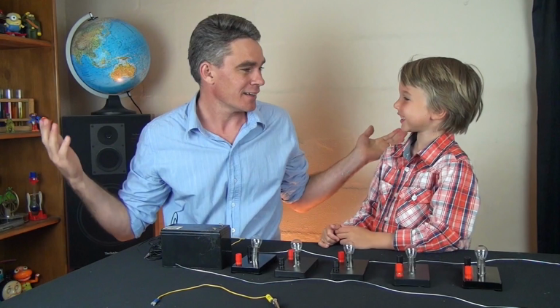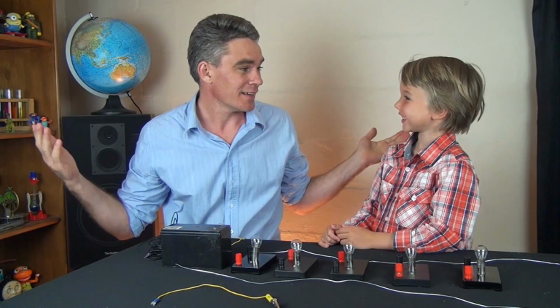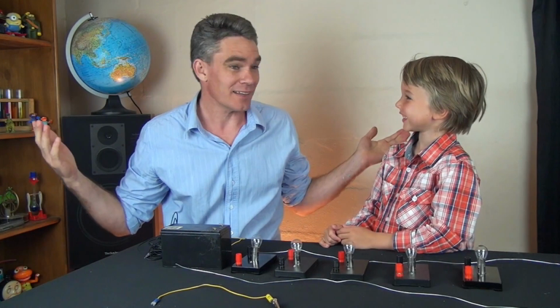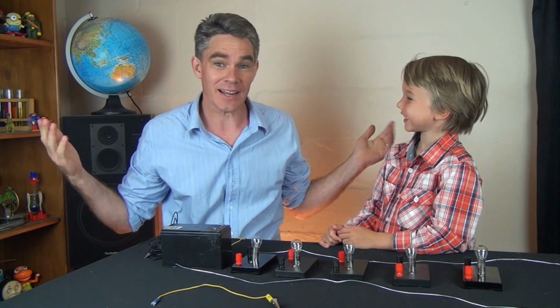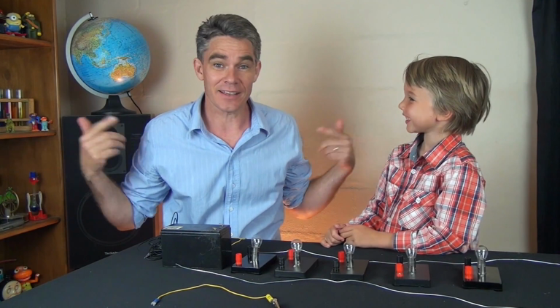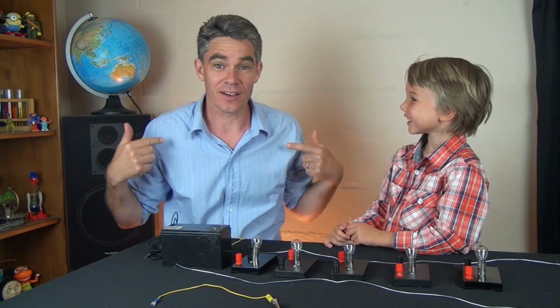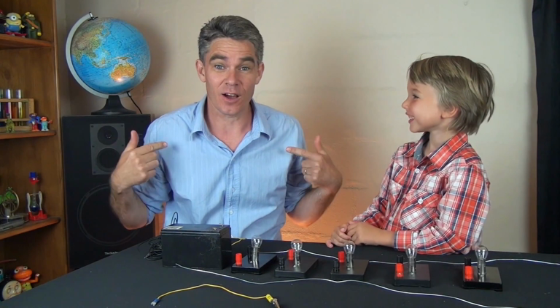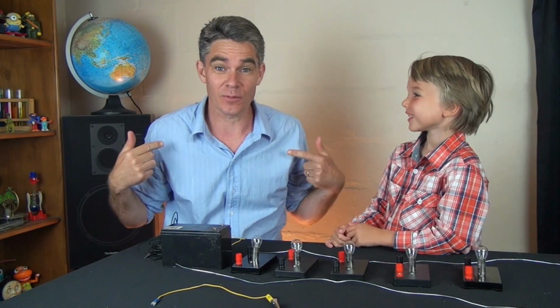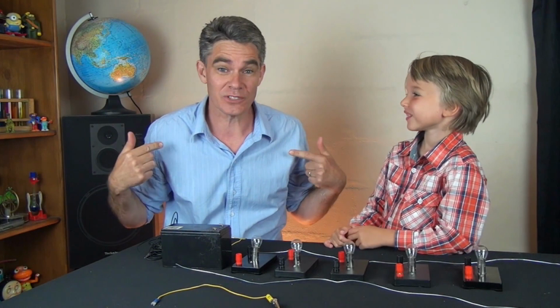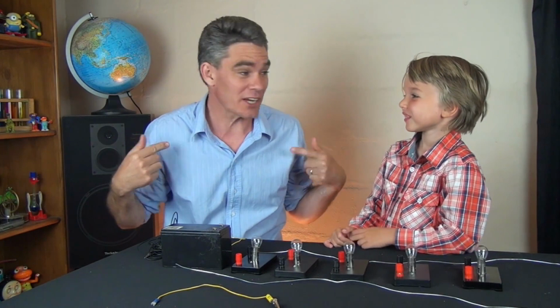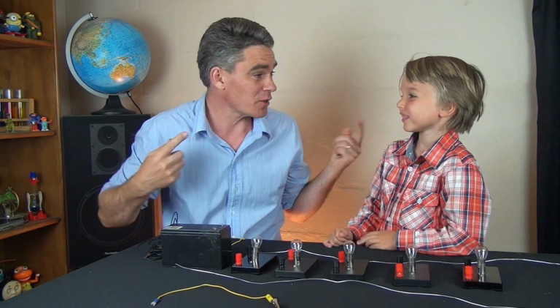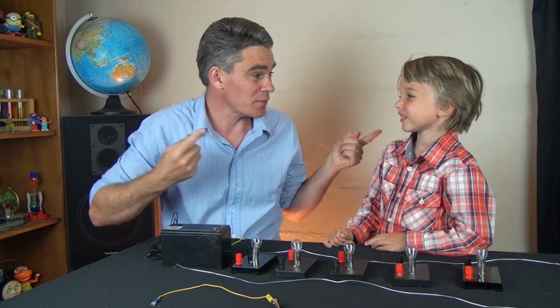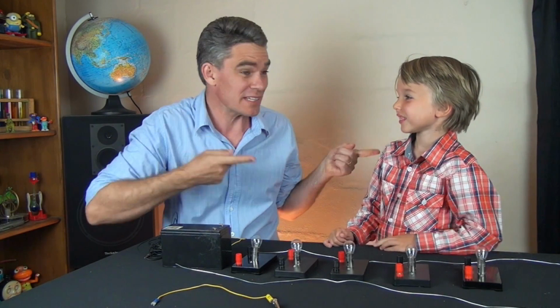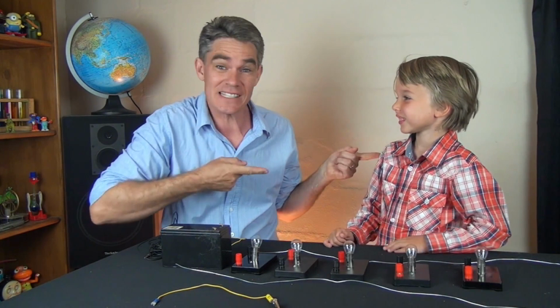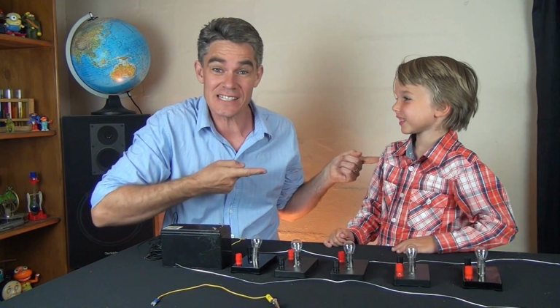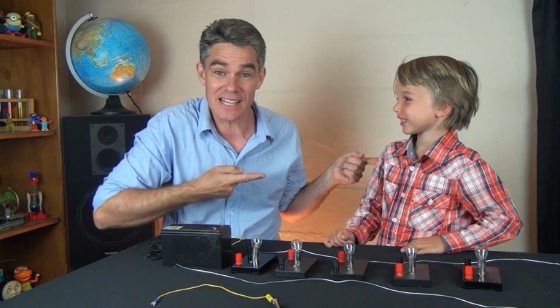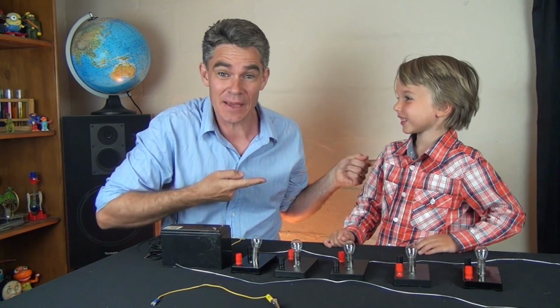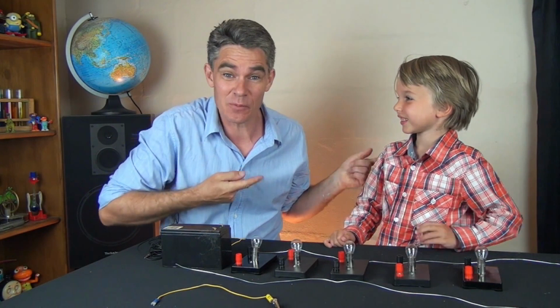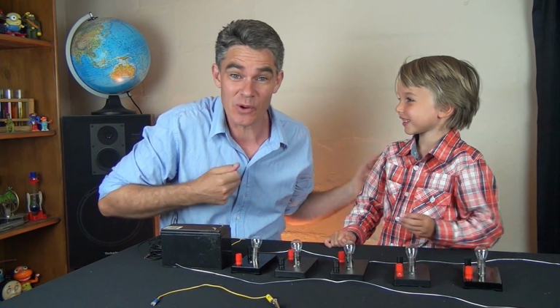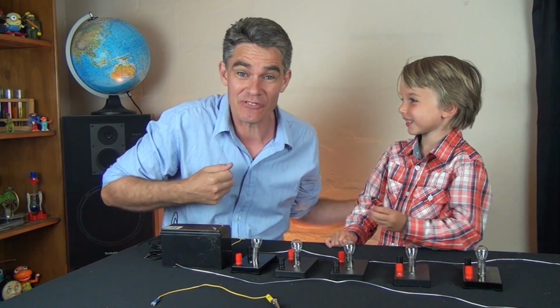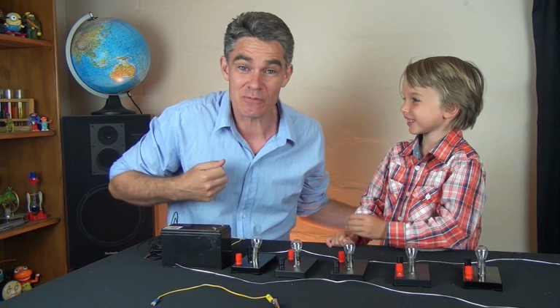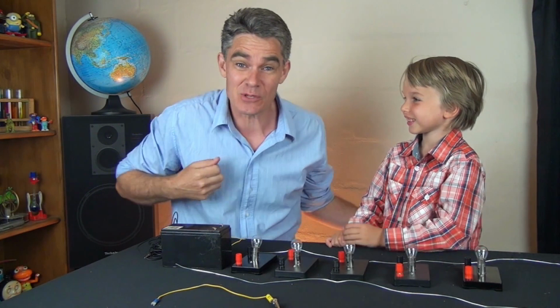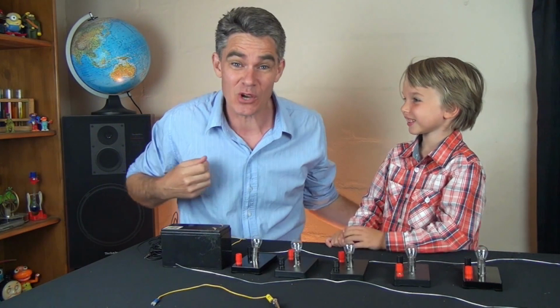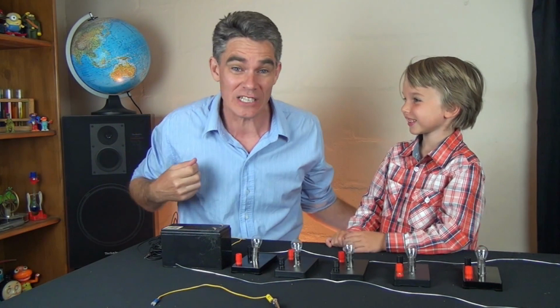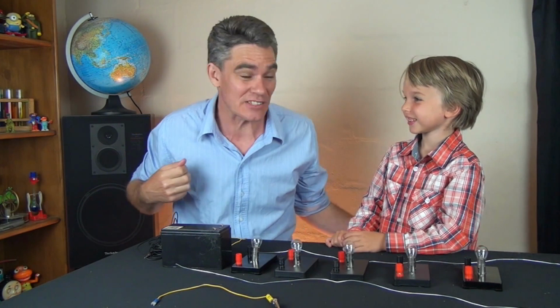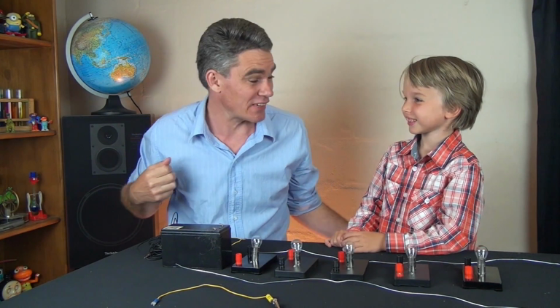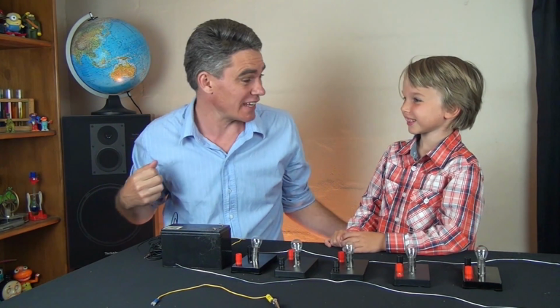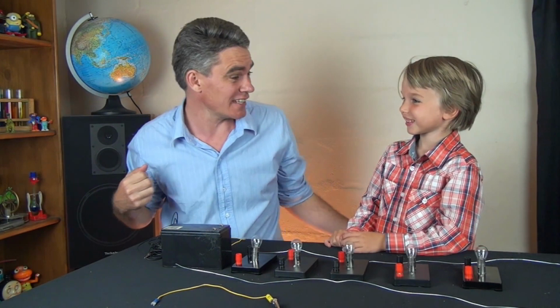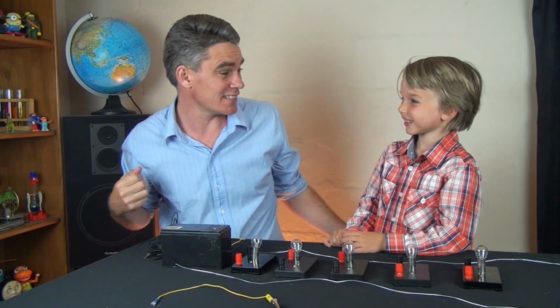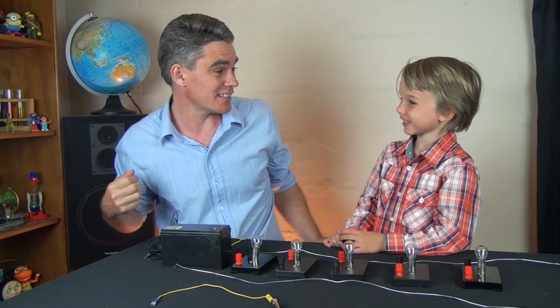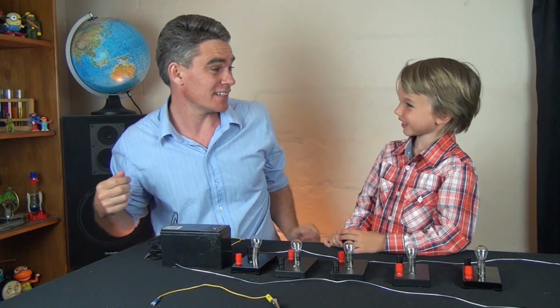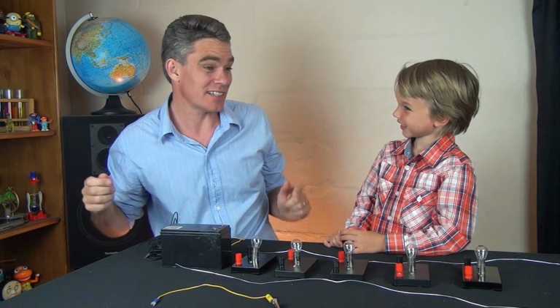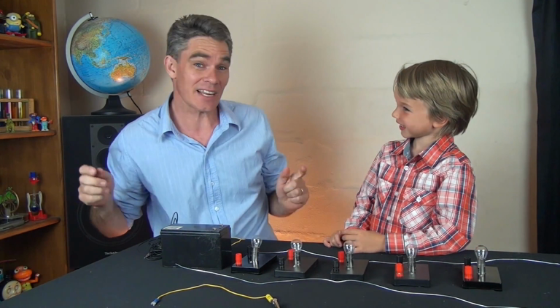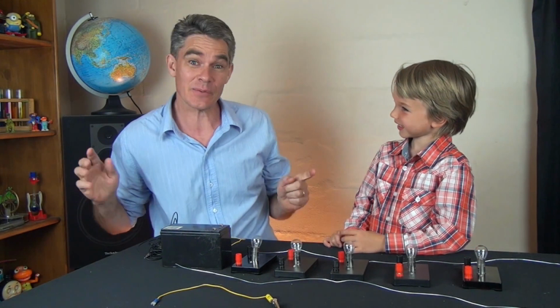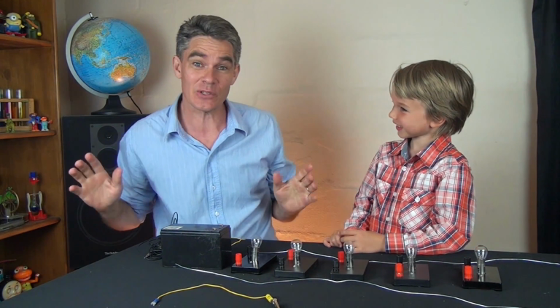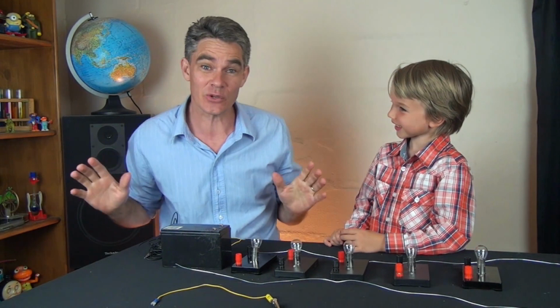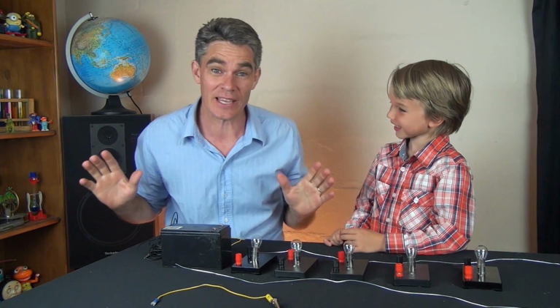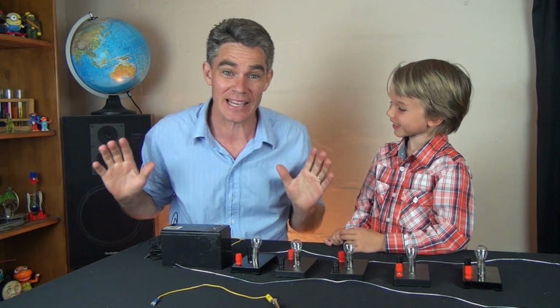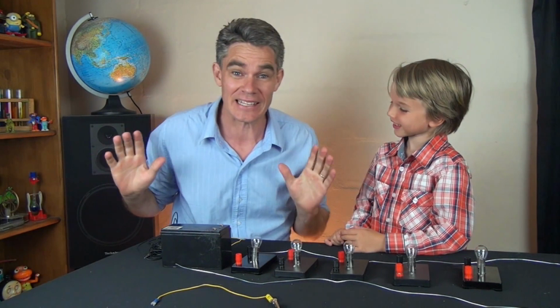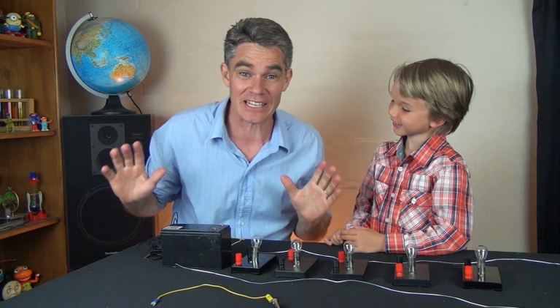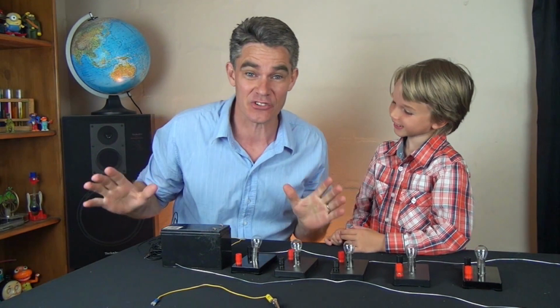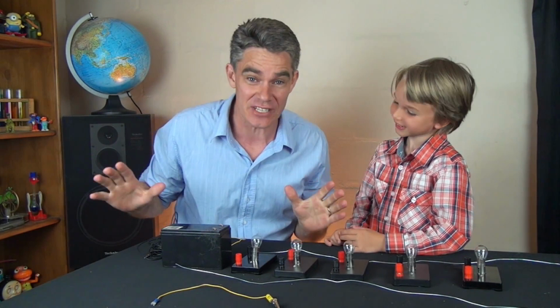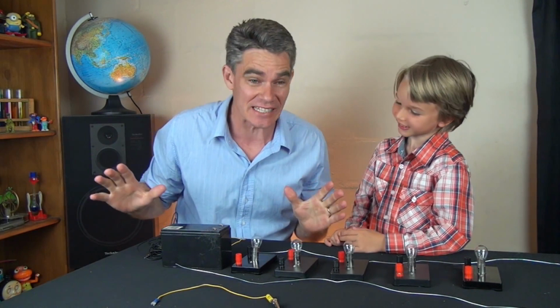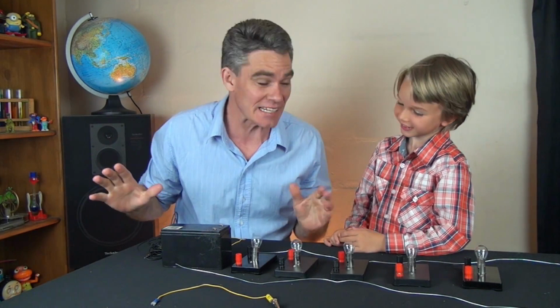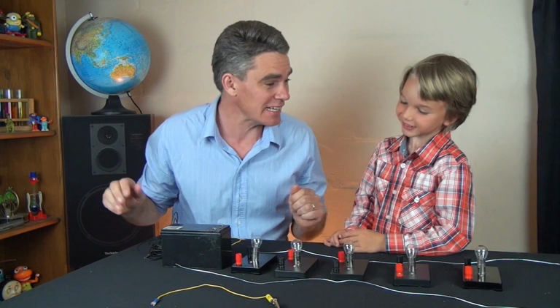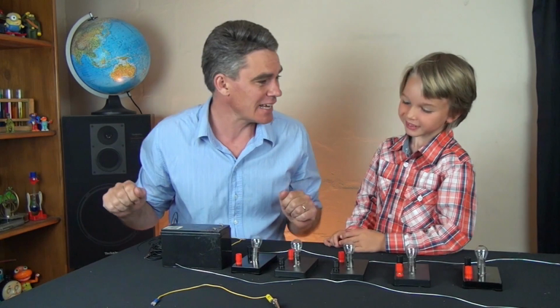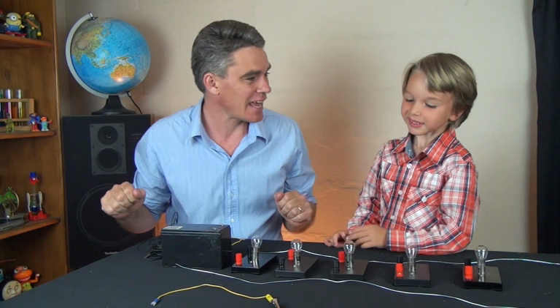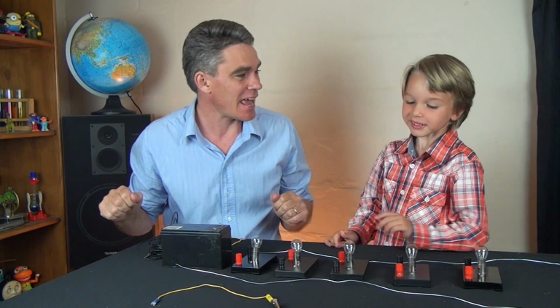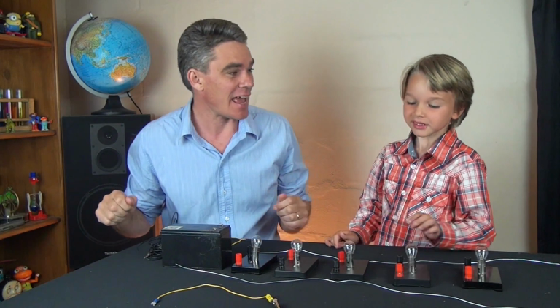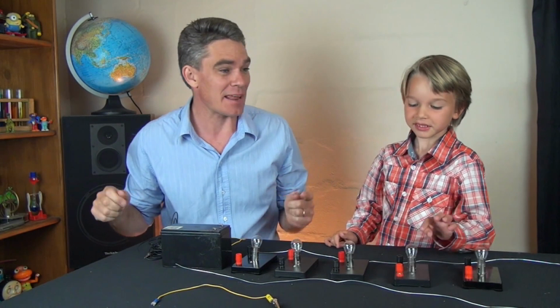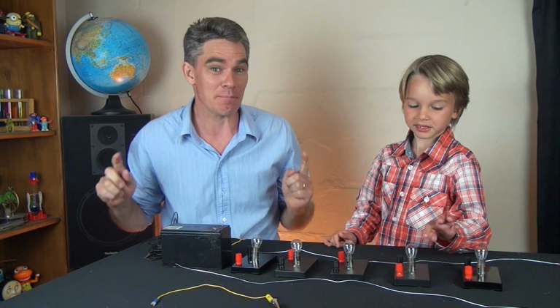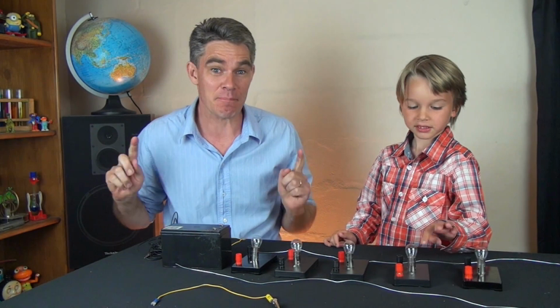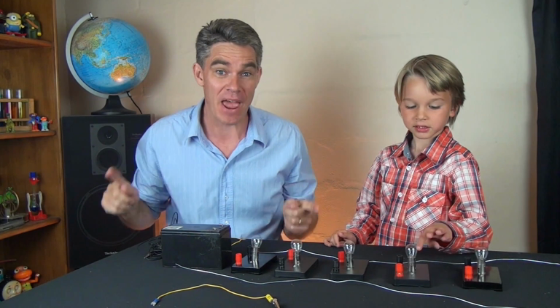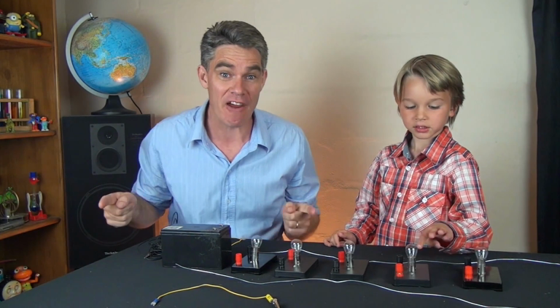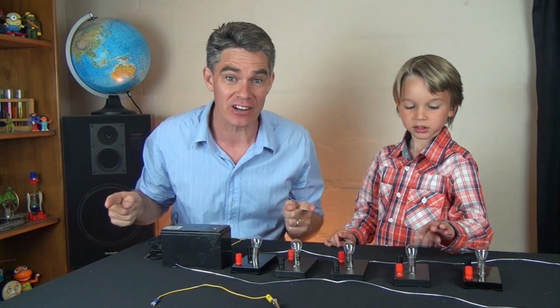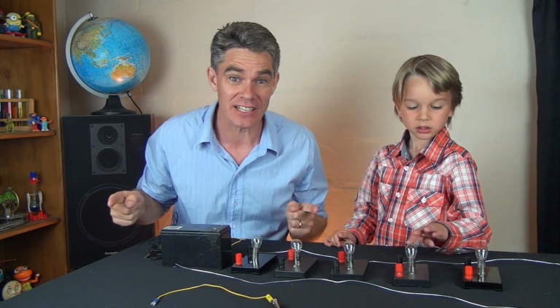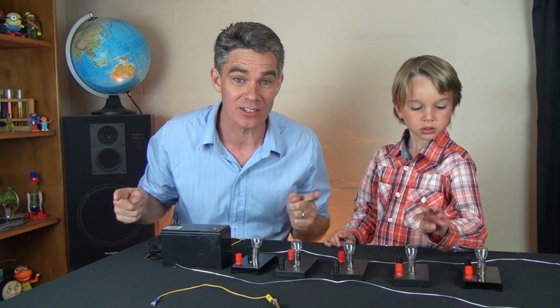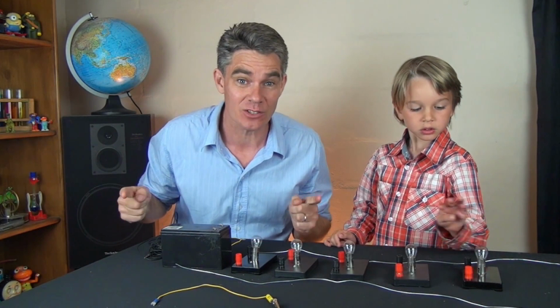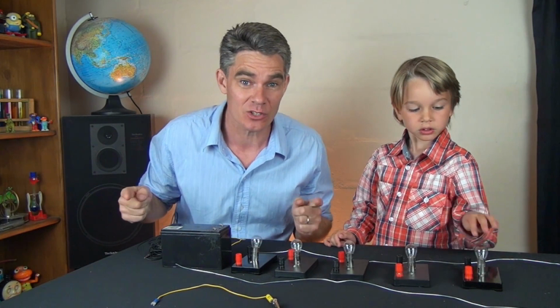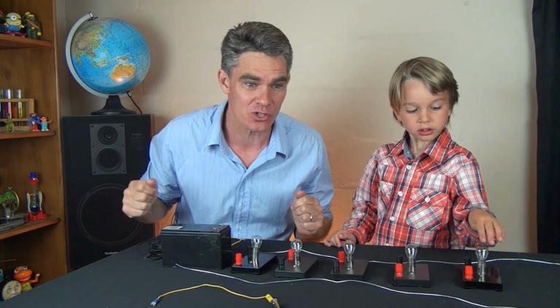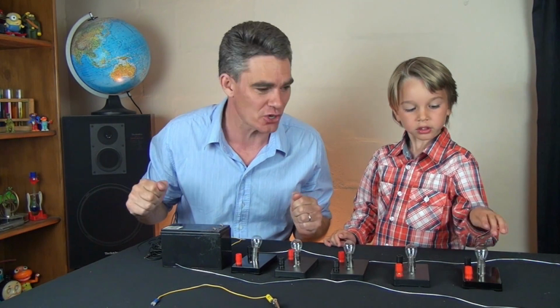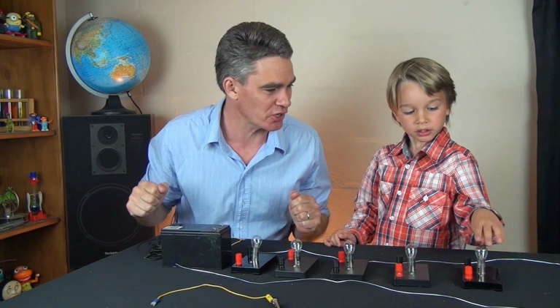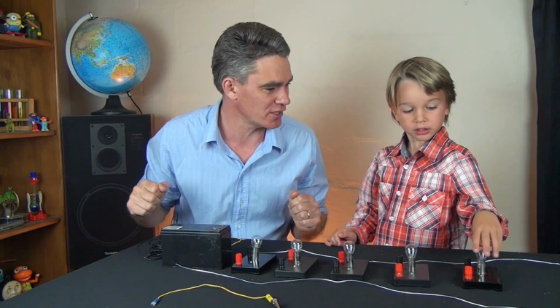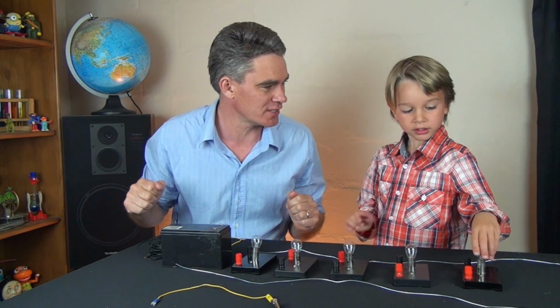G'day, I'm Jacob and this is Sam and we're from Science for Kids. Today we're looking at electricity and parallel circuits.